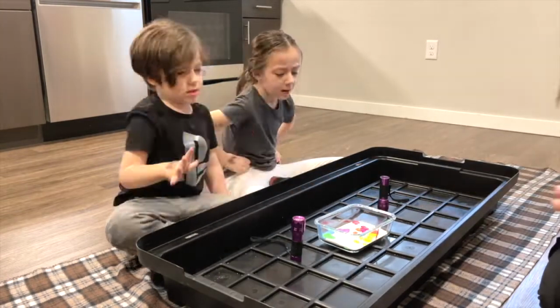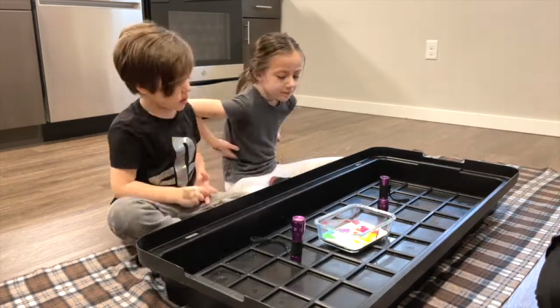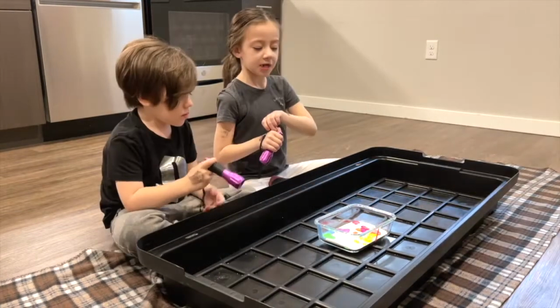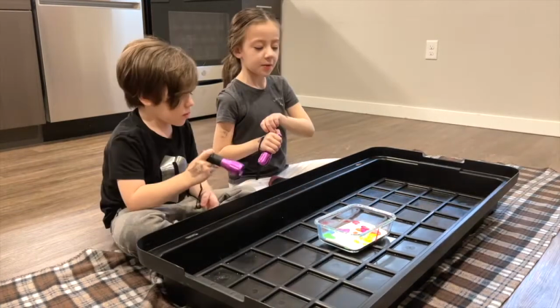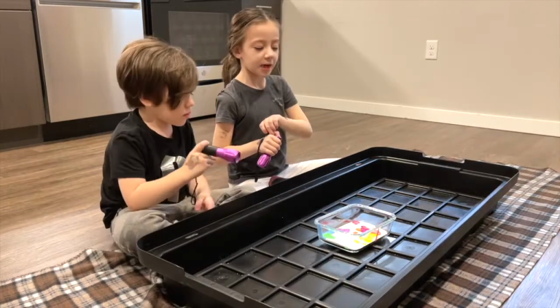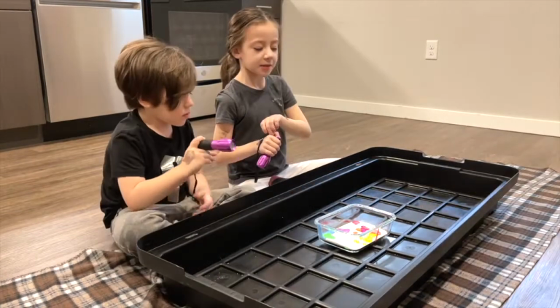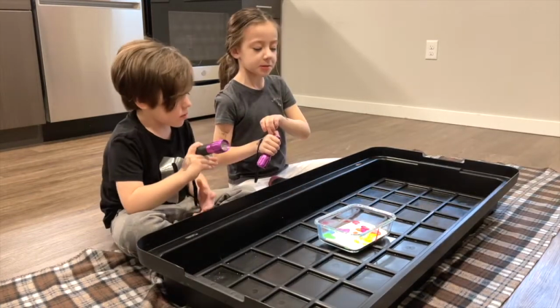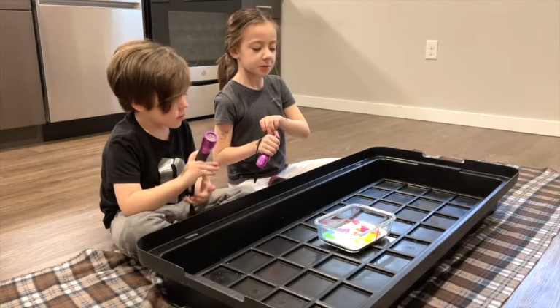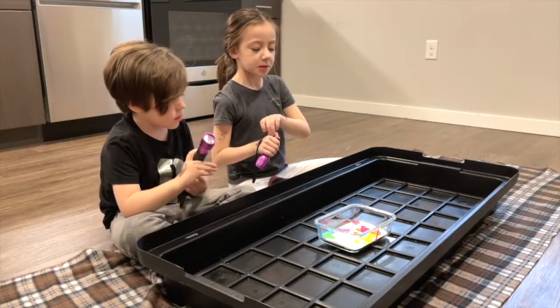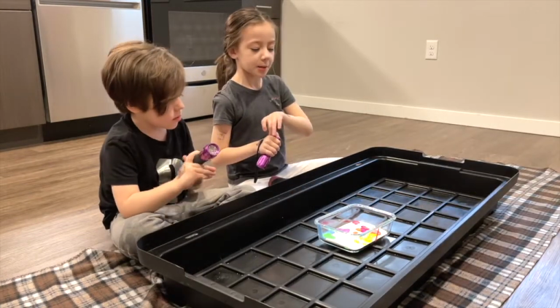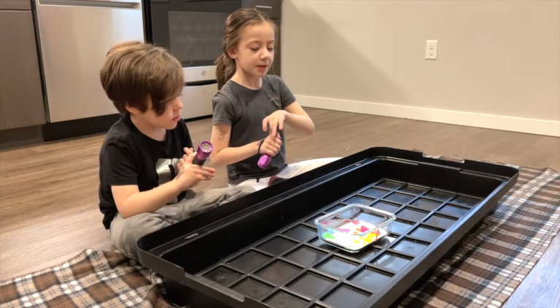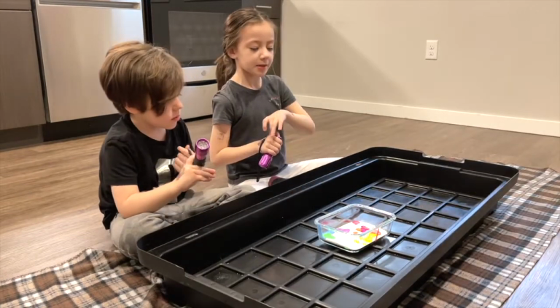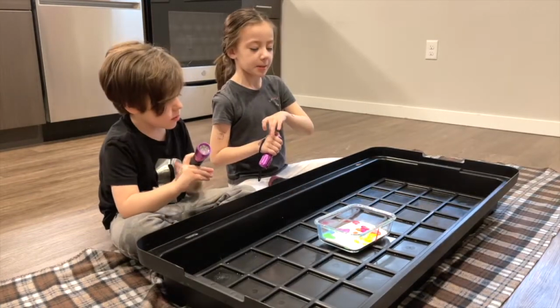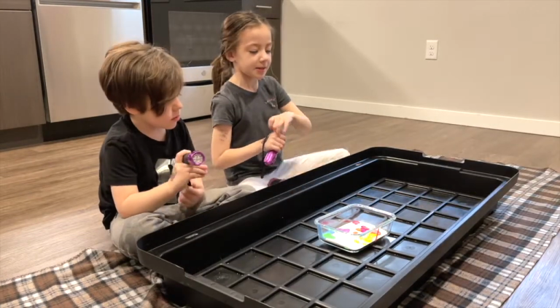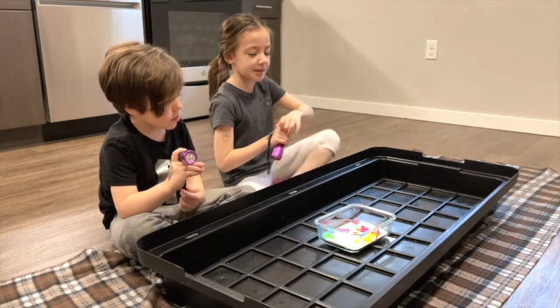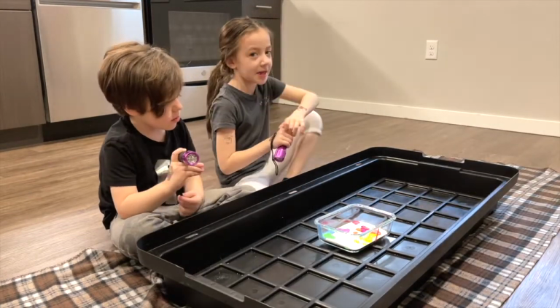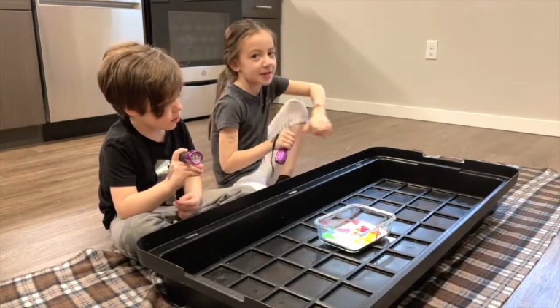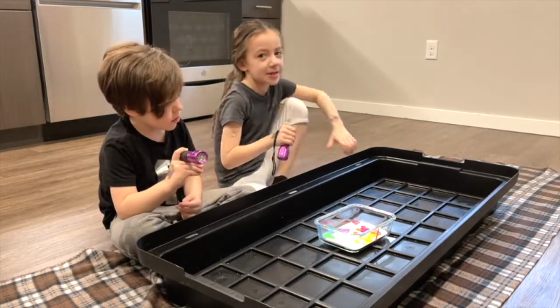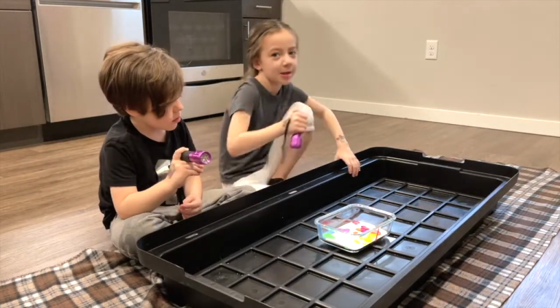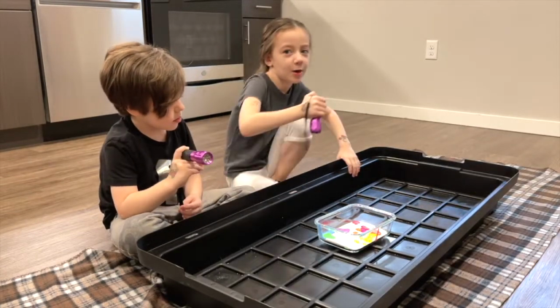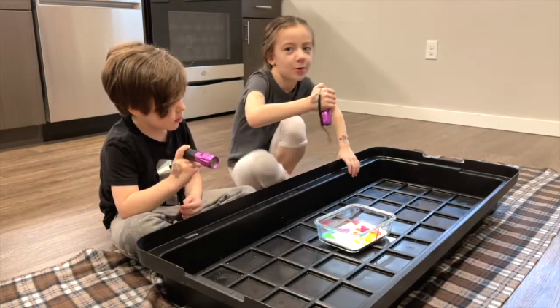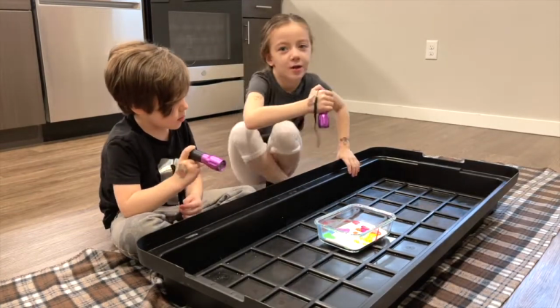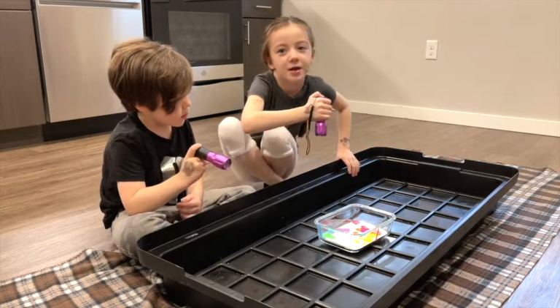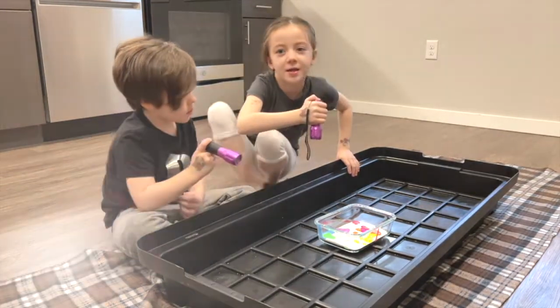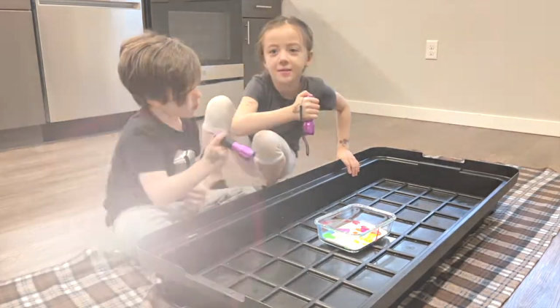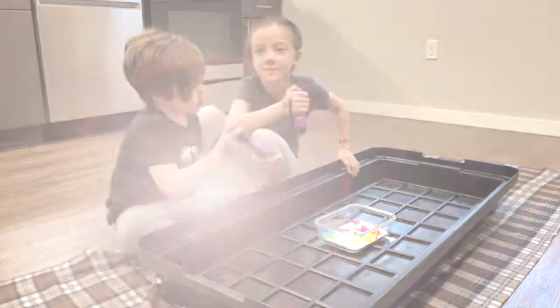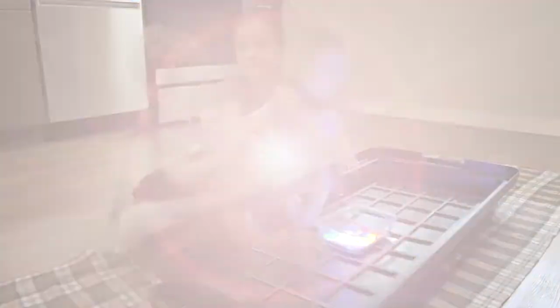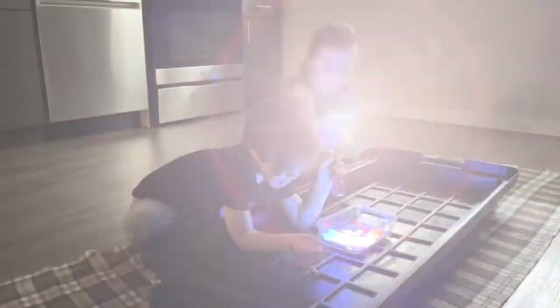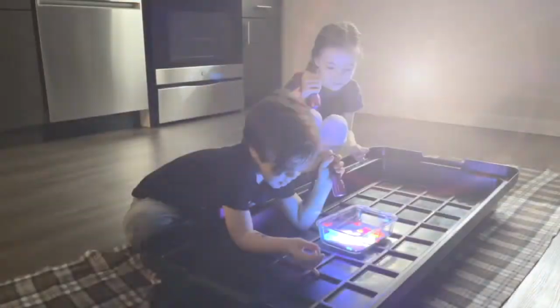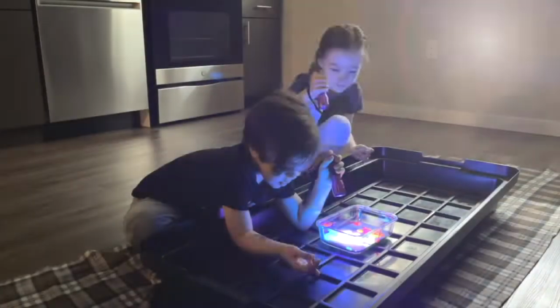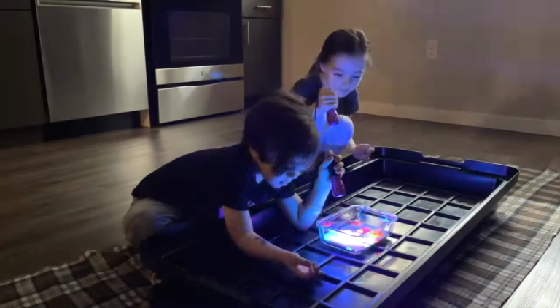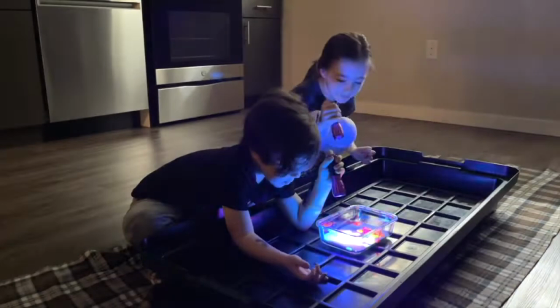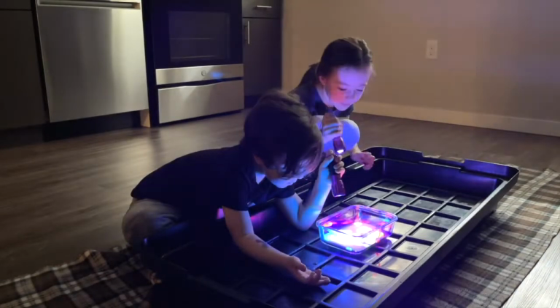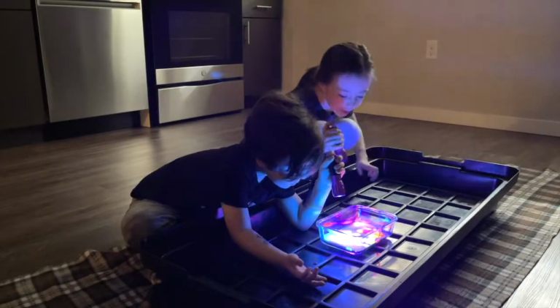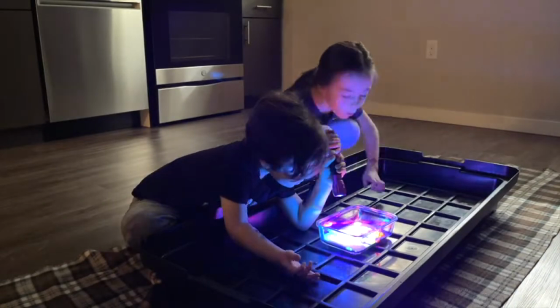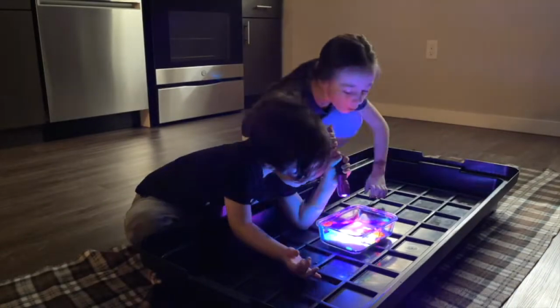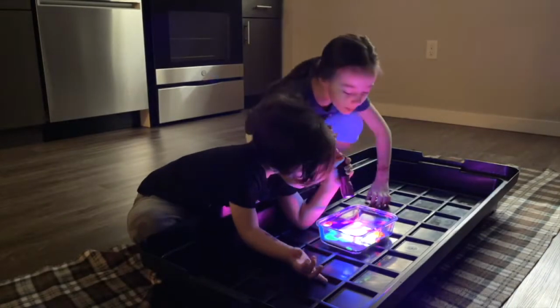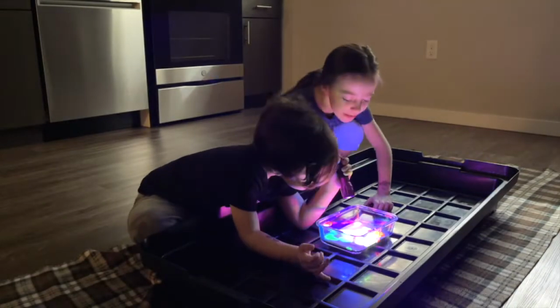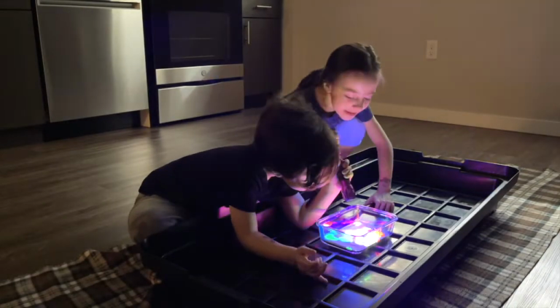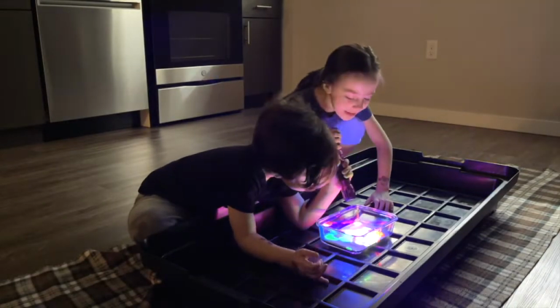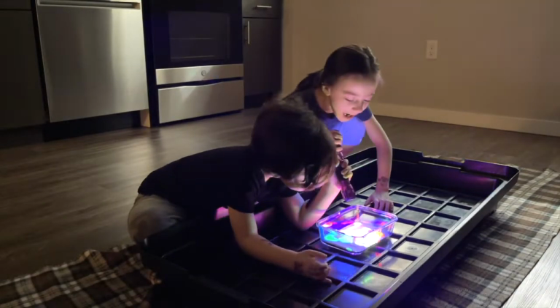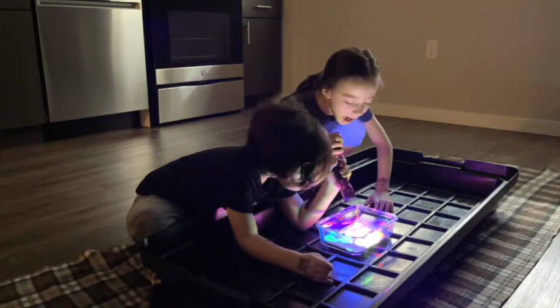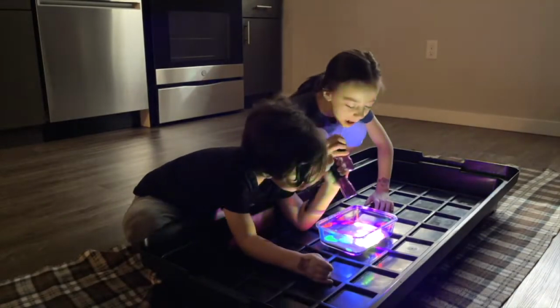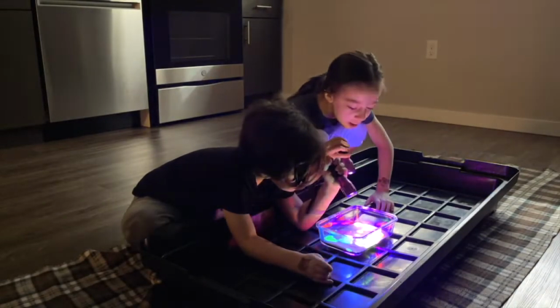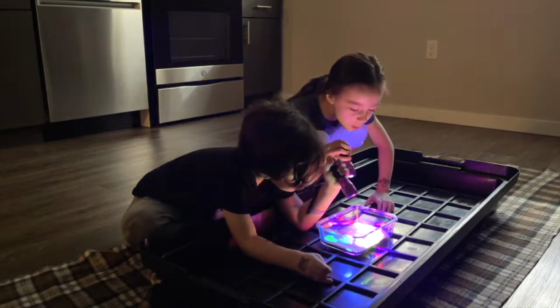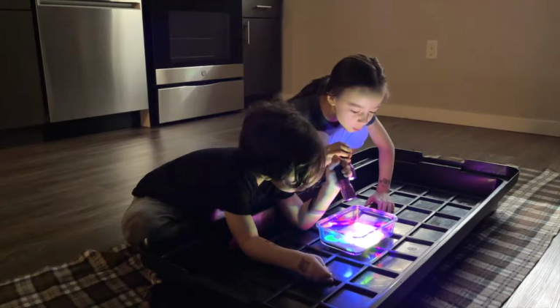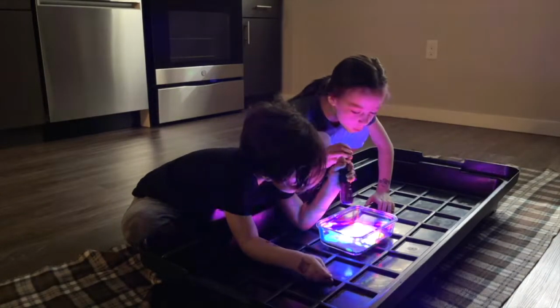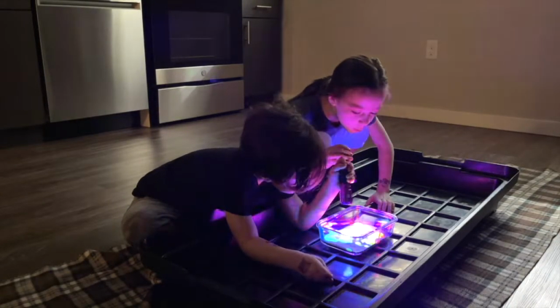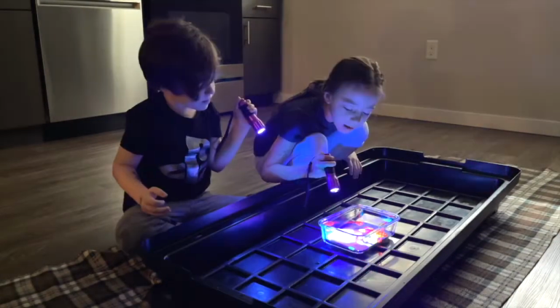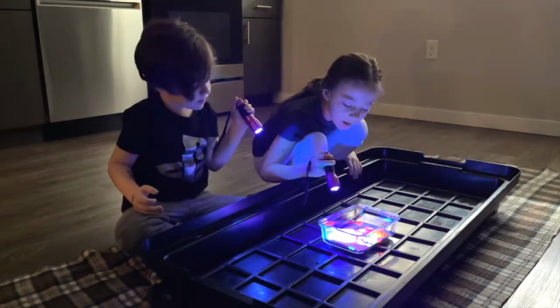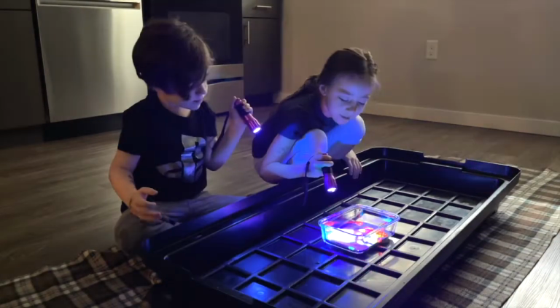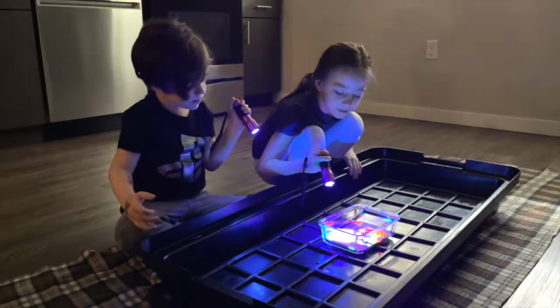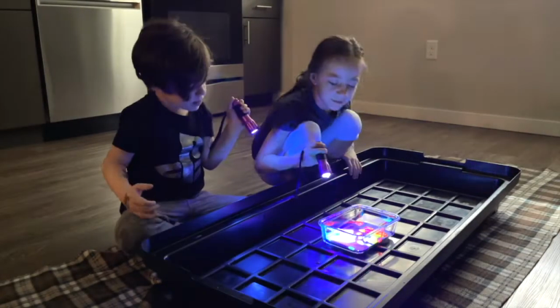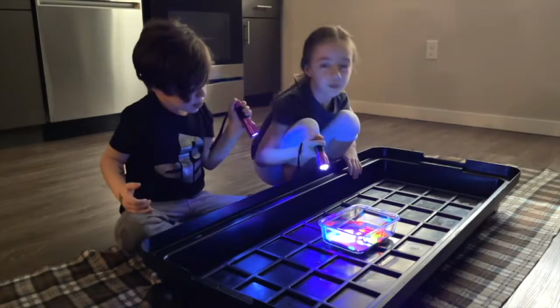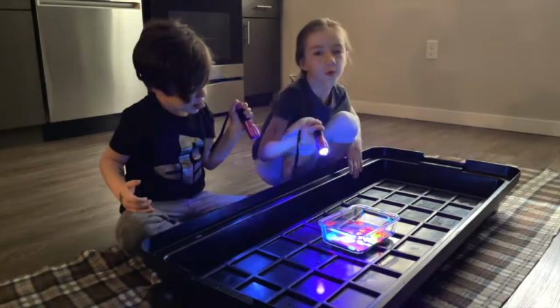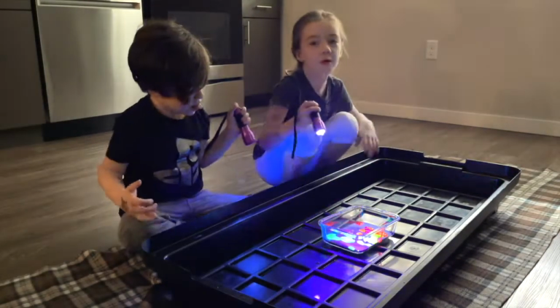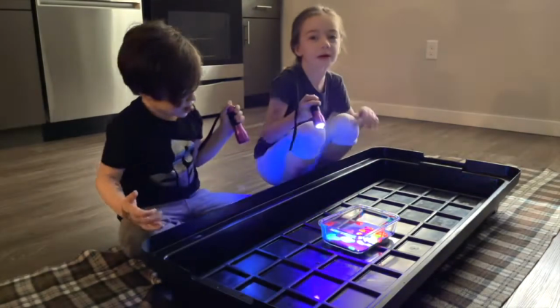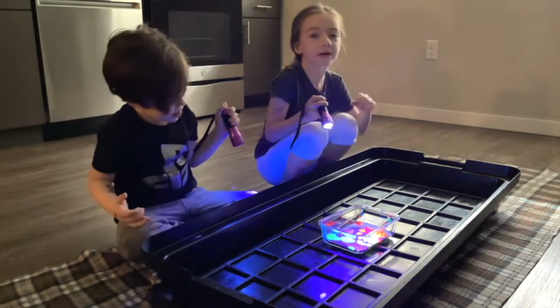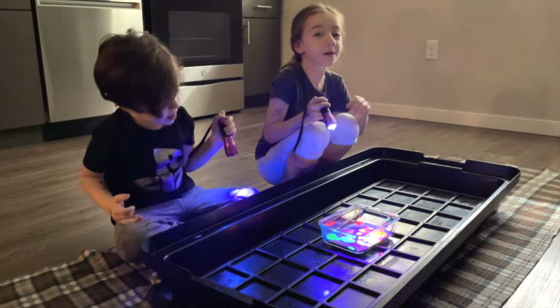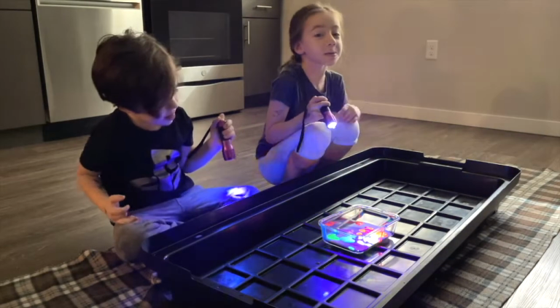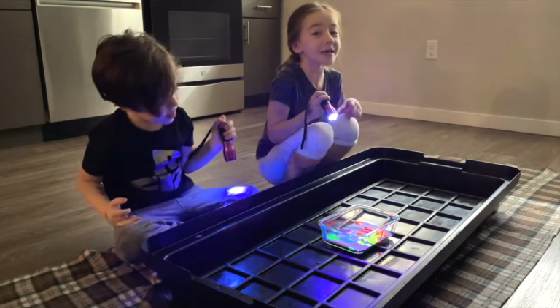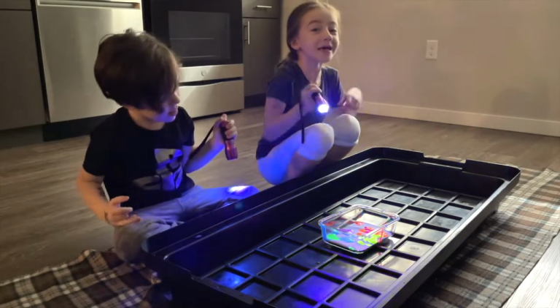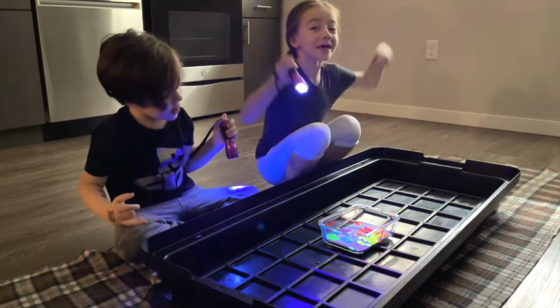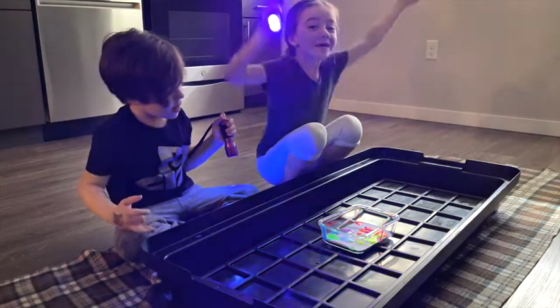Now we have to turn the lights off to see it glow. Here we go! Now we are going to pour in our vinegar!